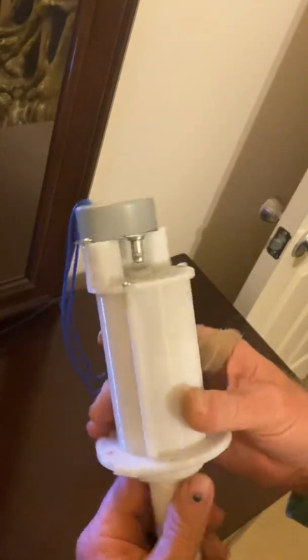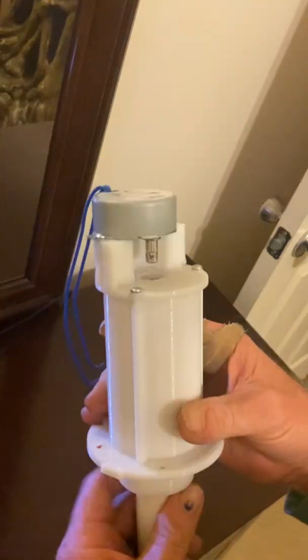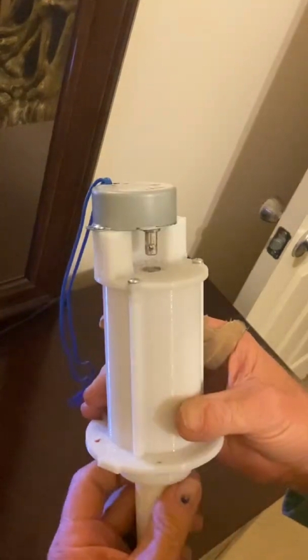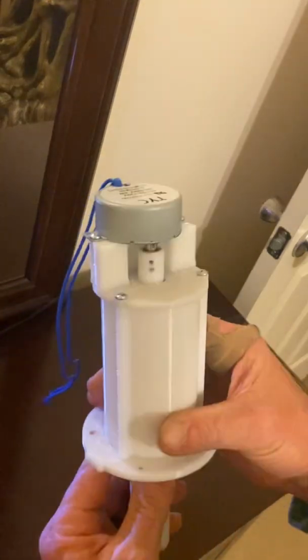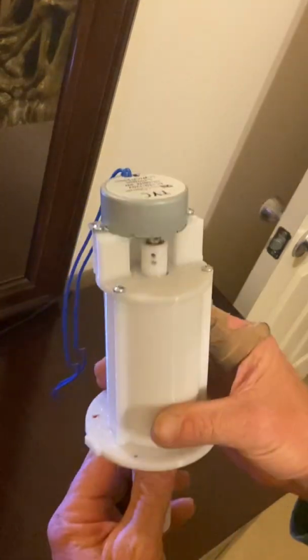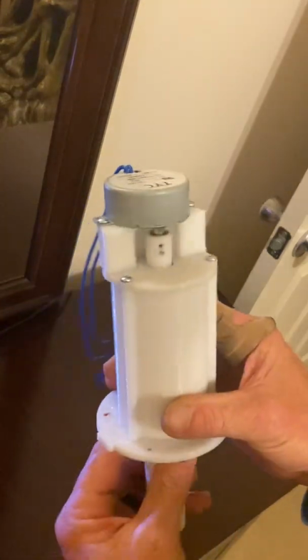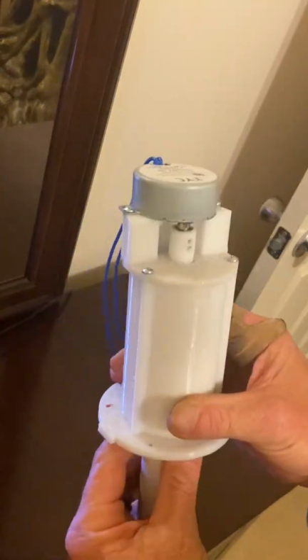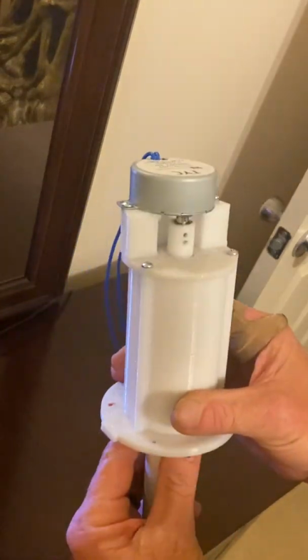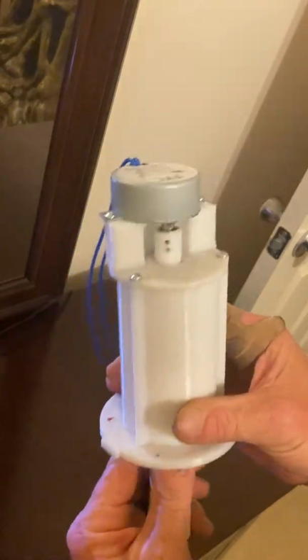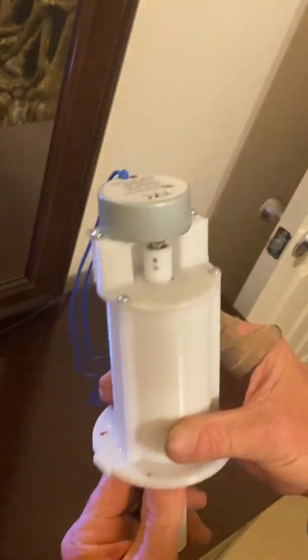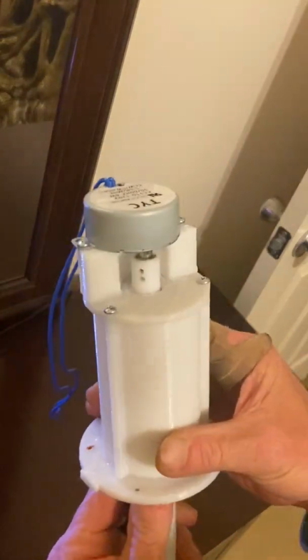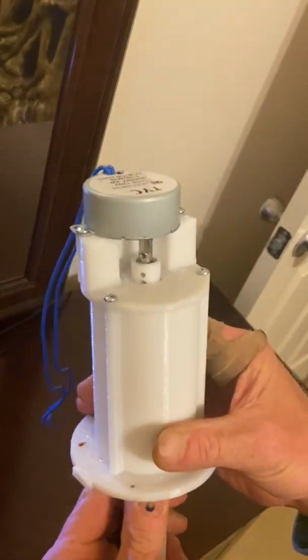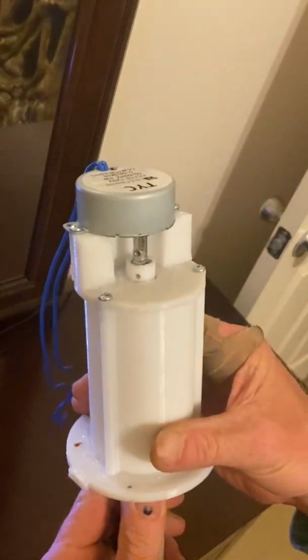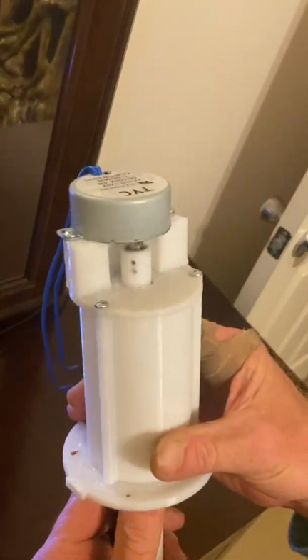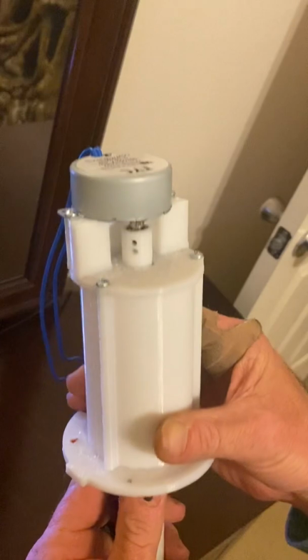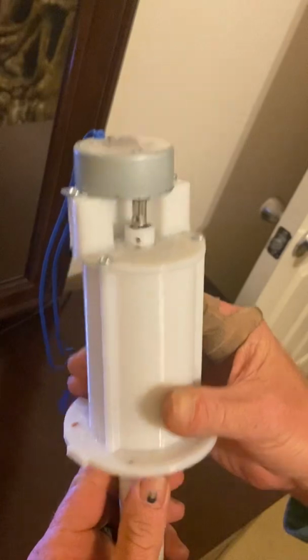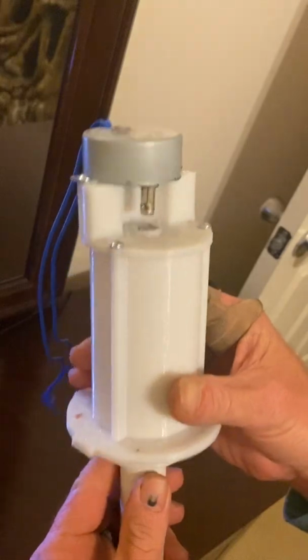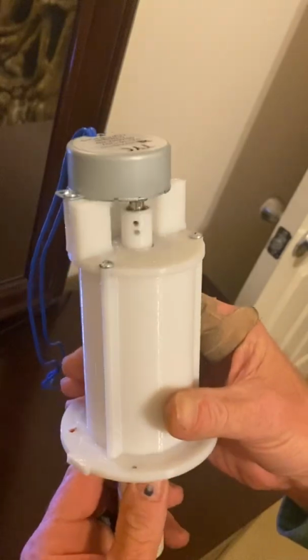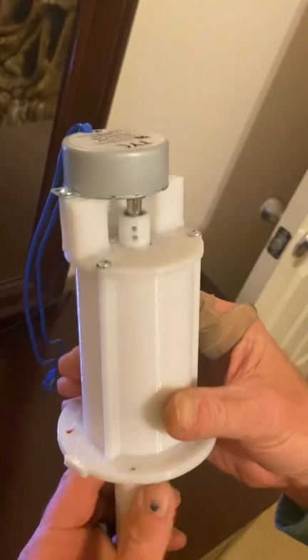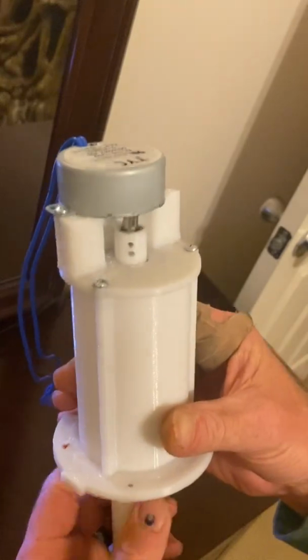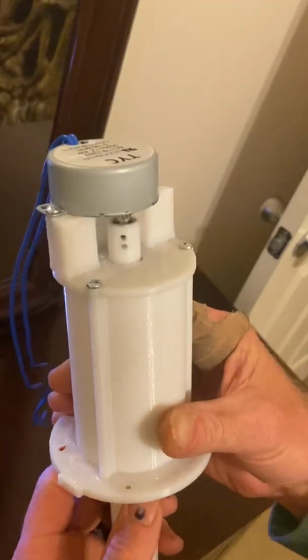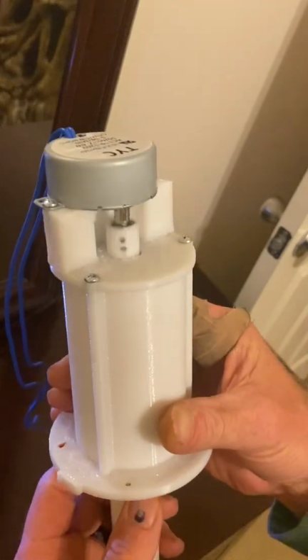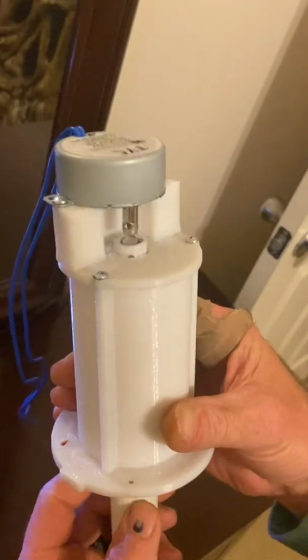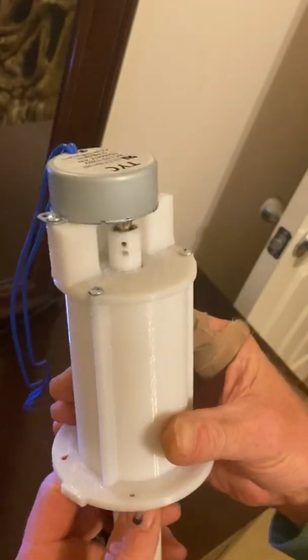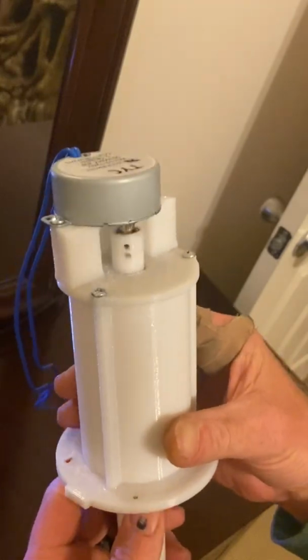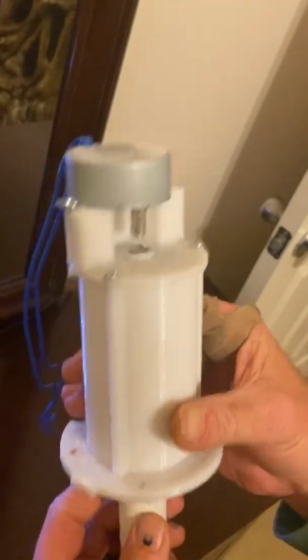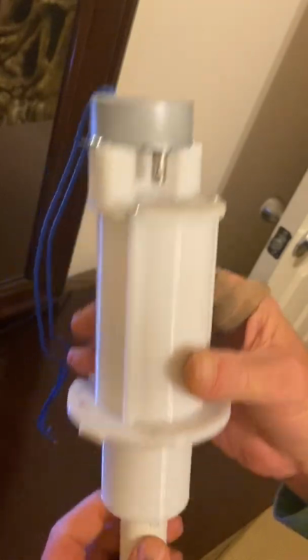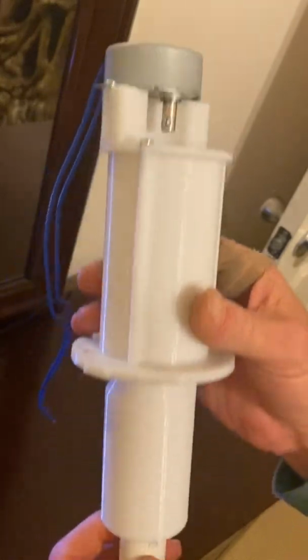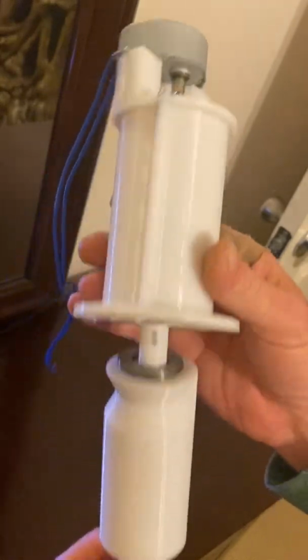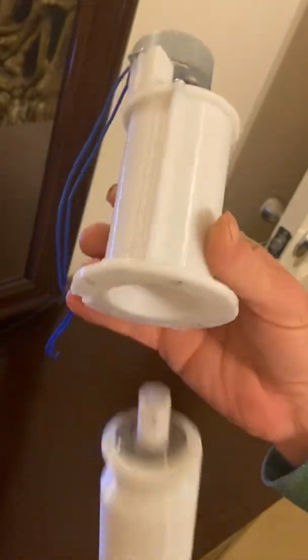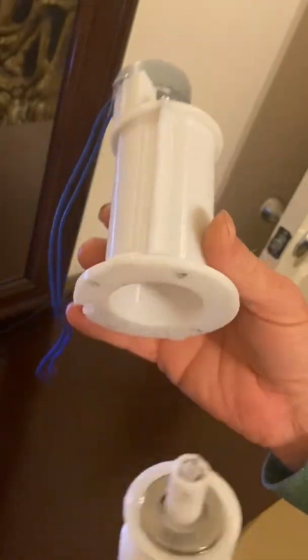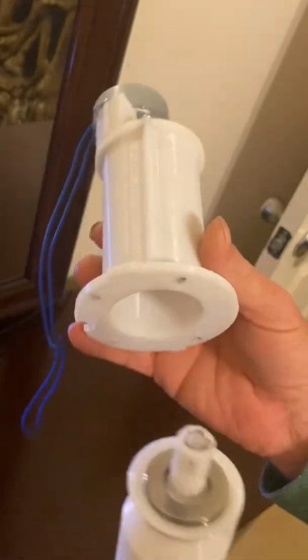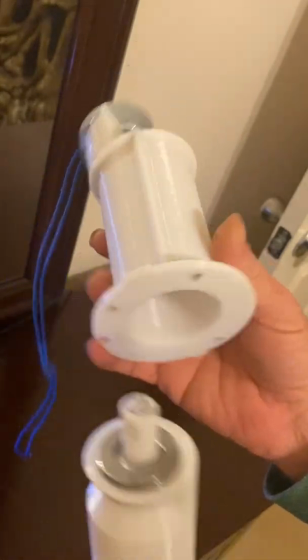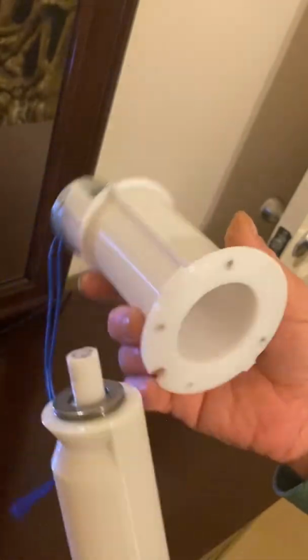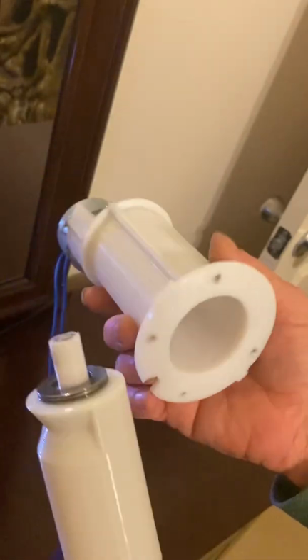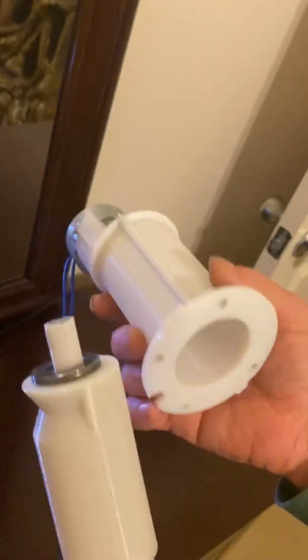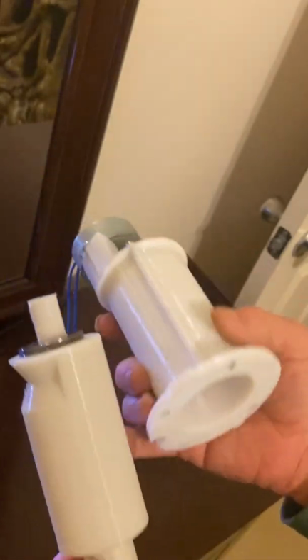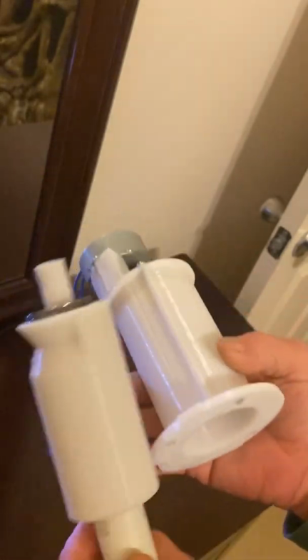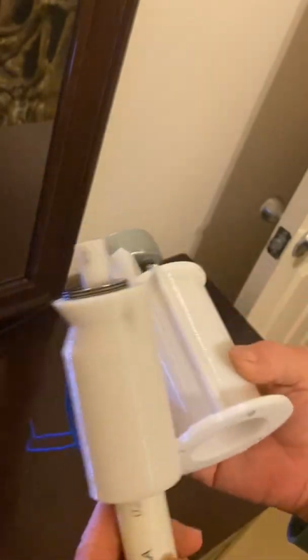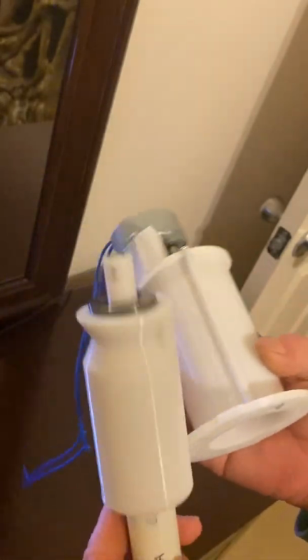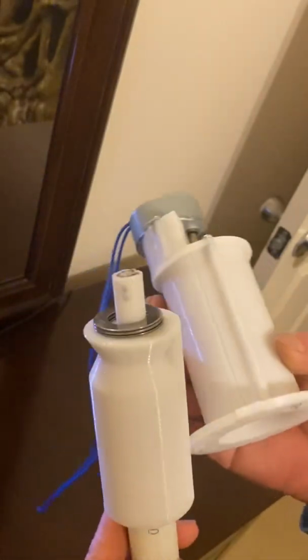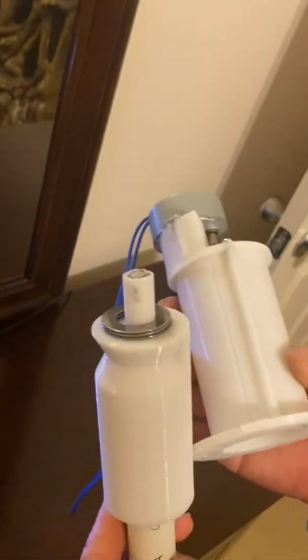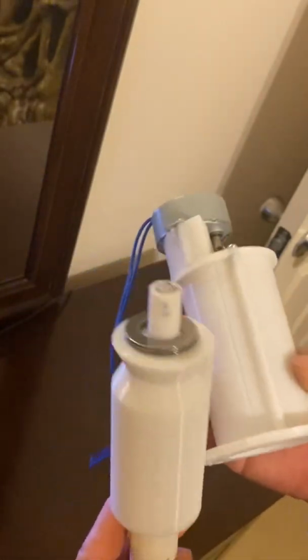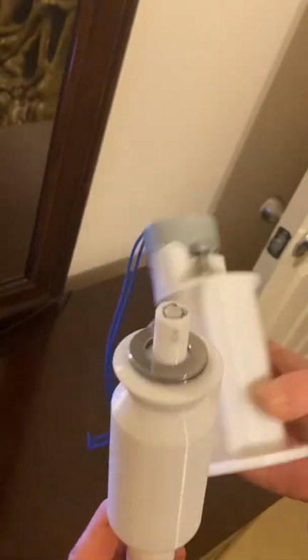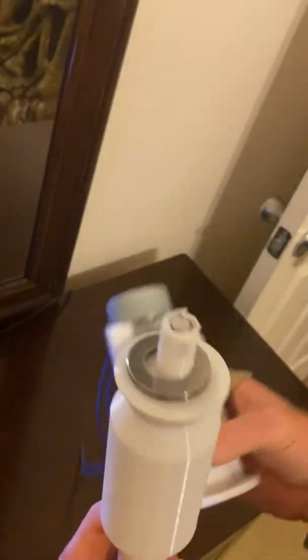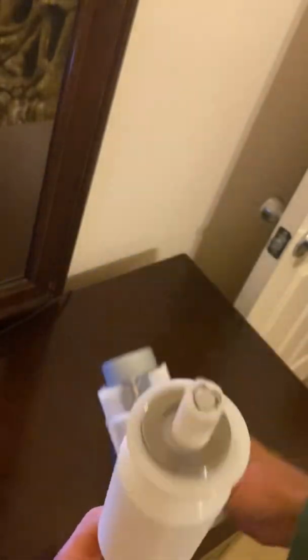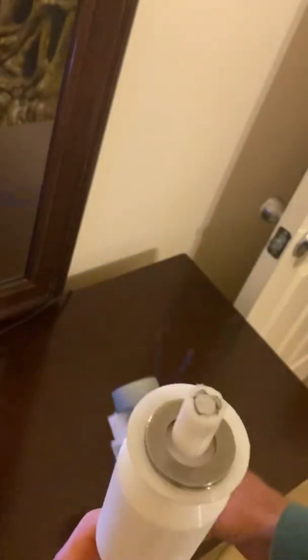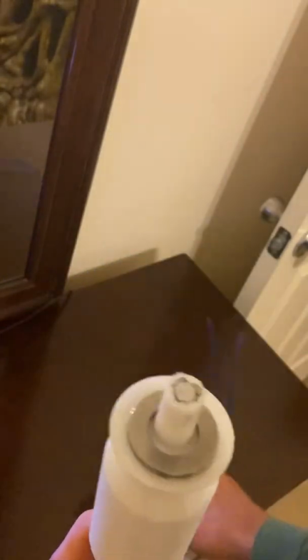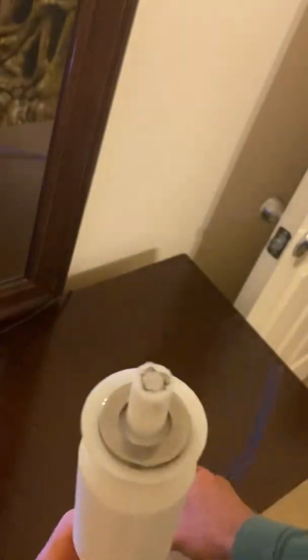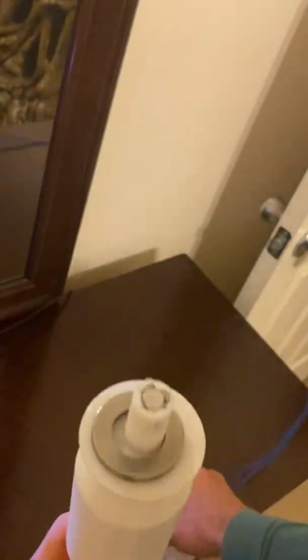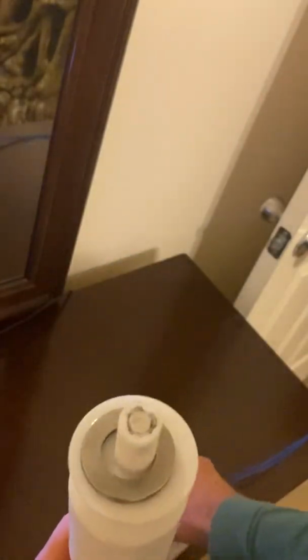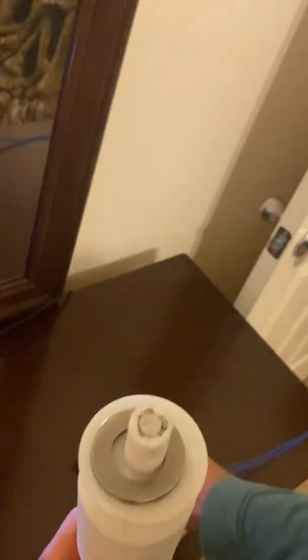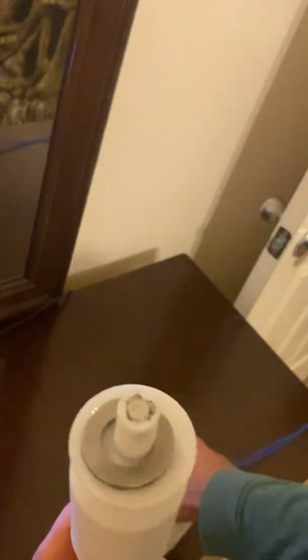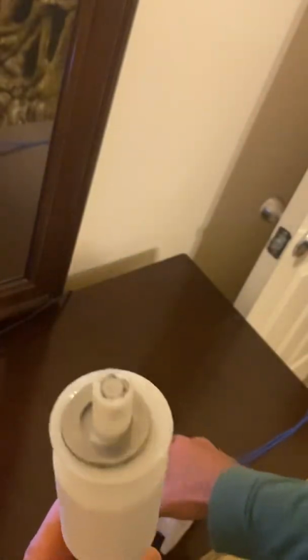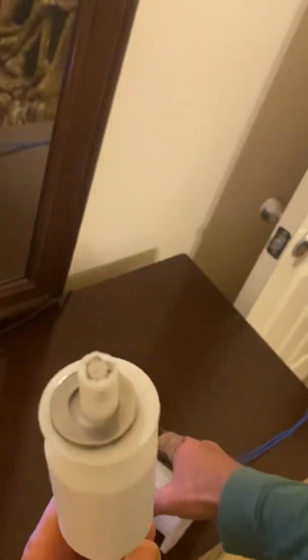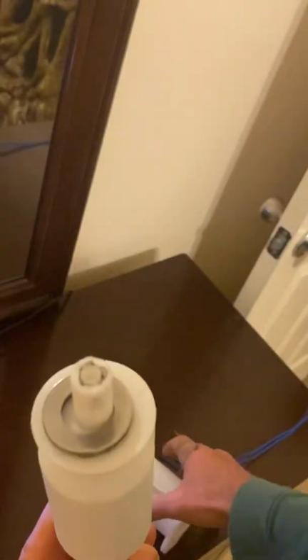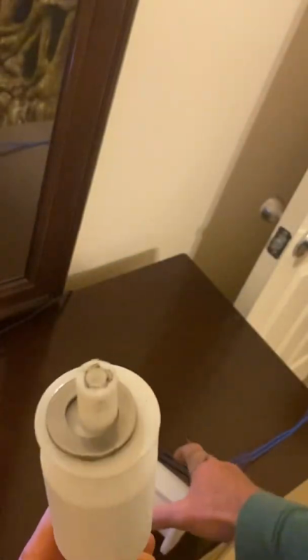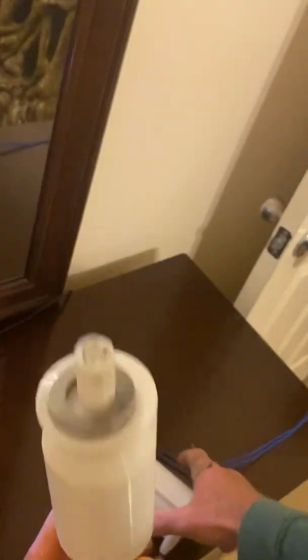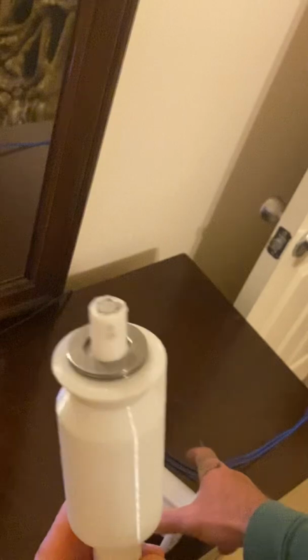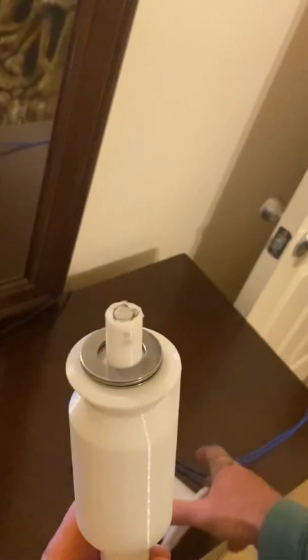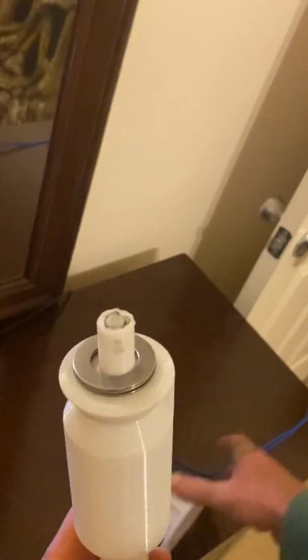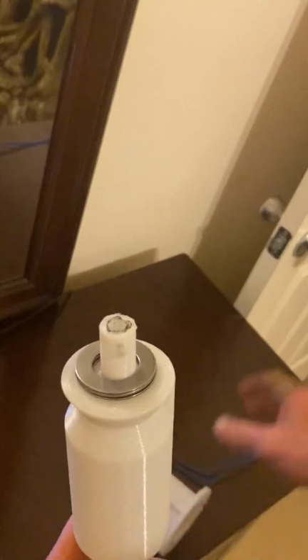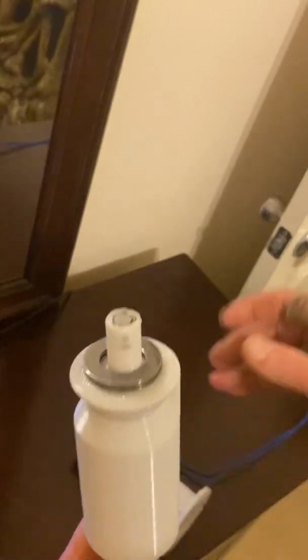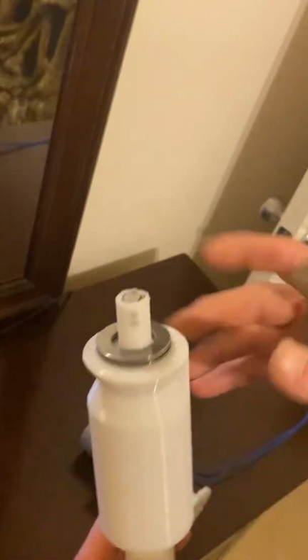So now it comes loose — this is basically it. Got a thrust washer on the top.